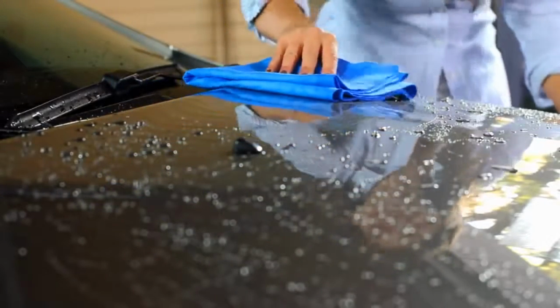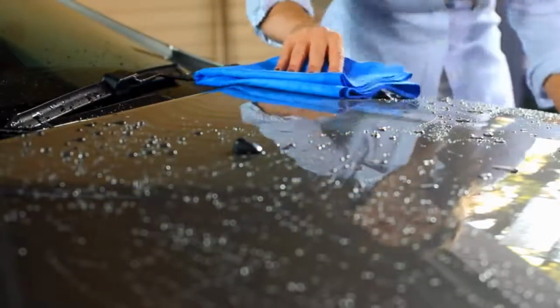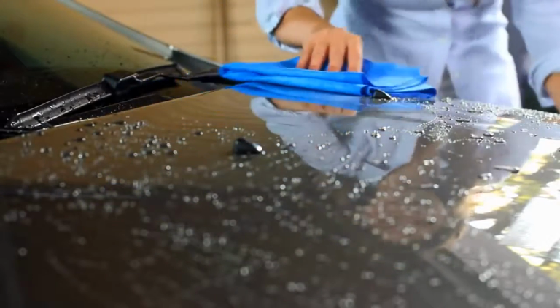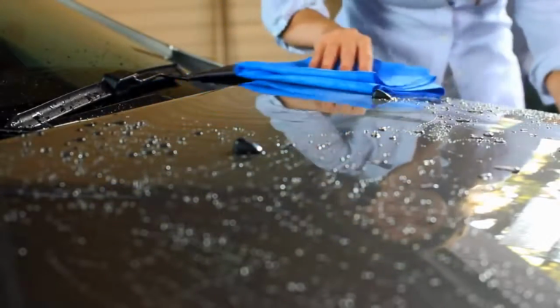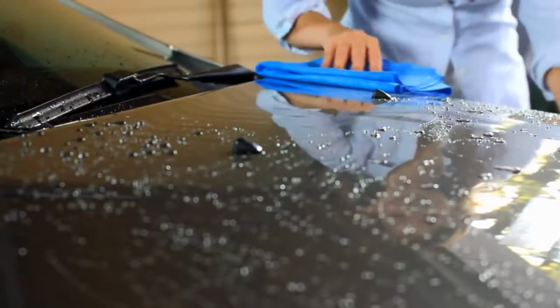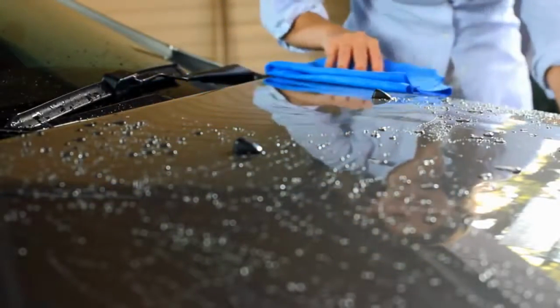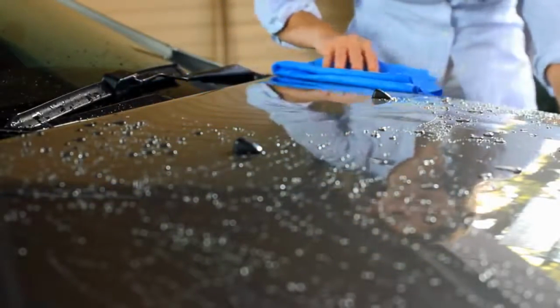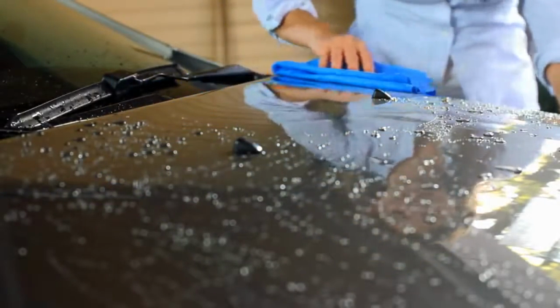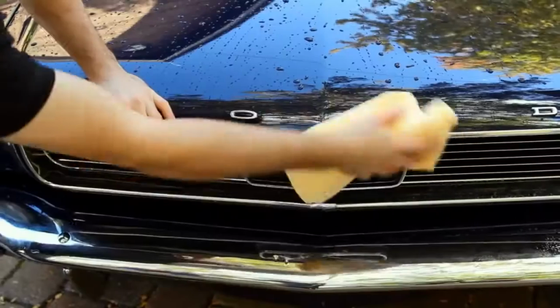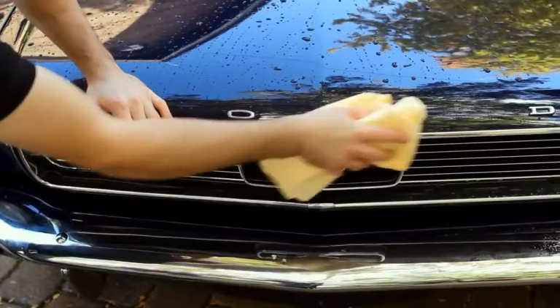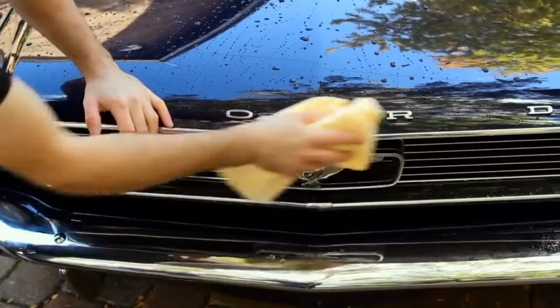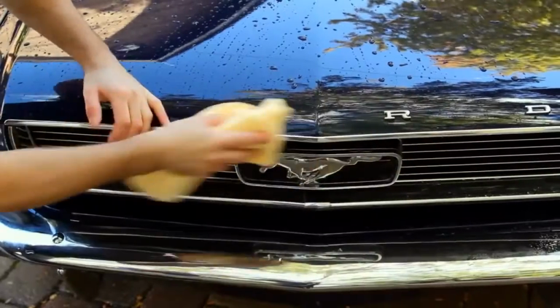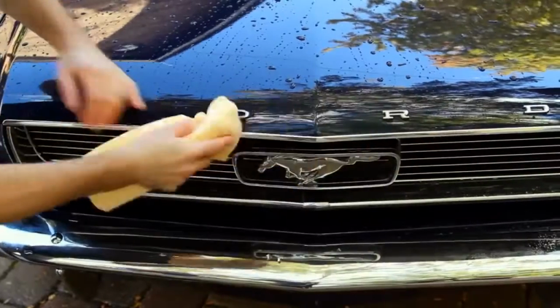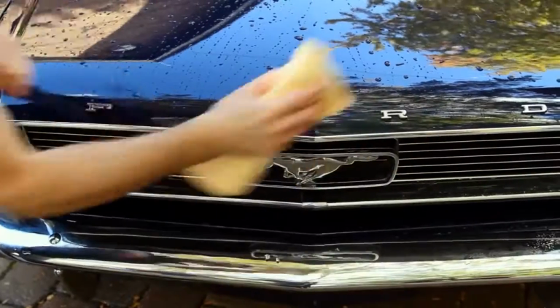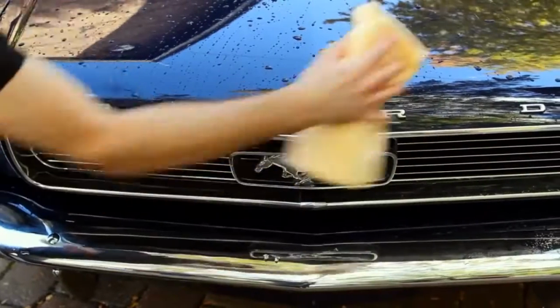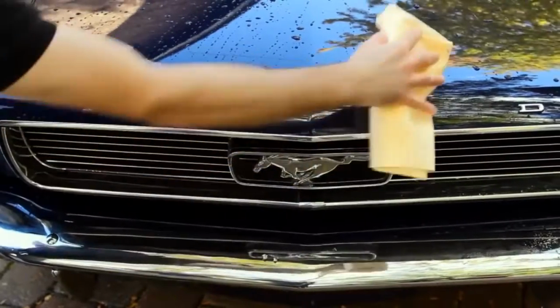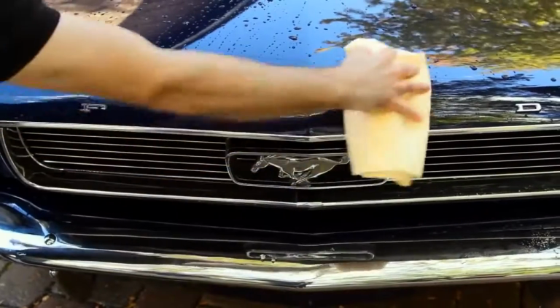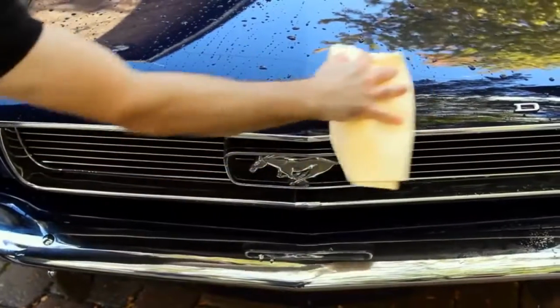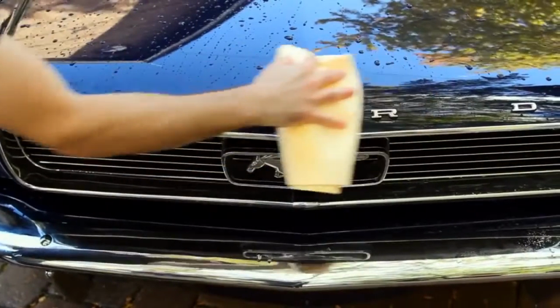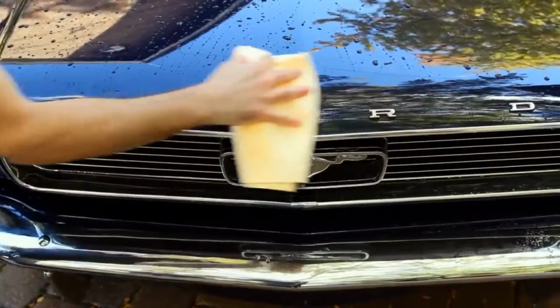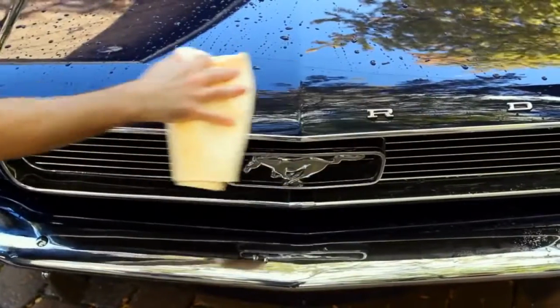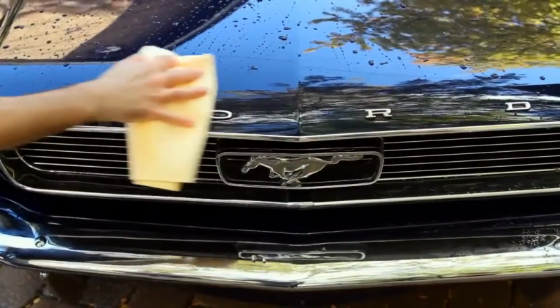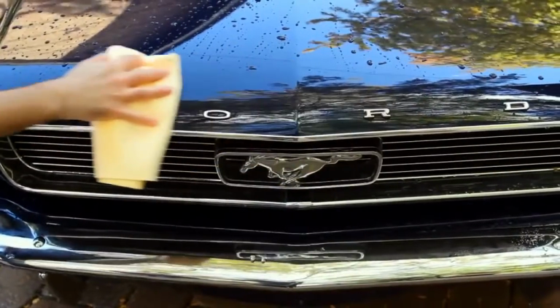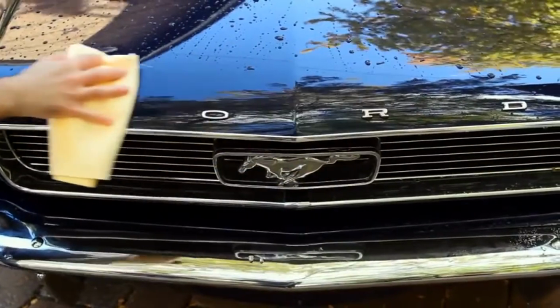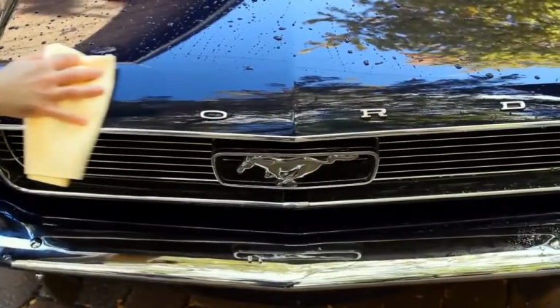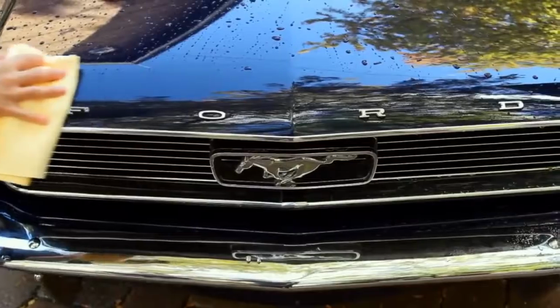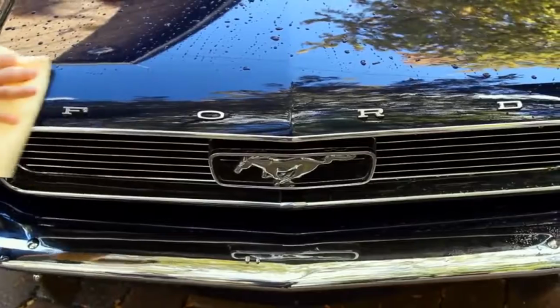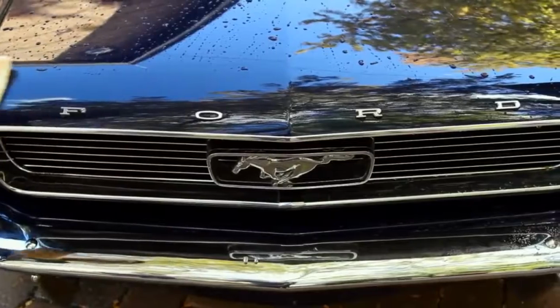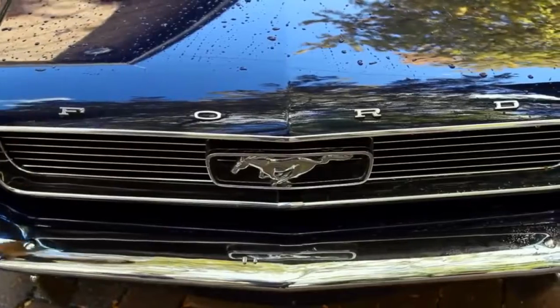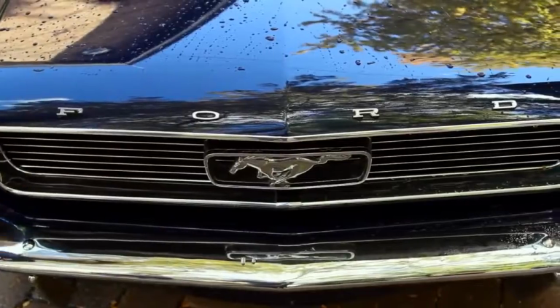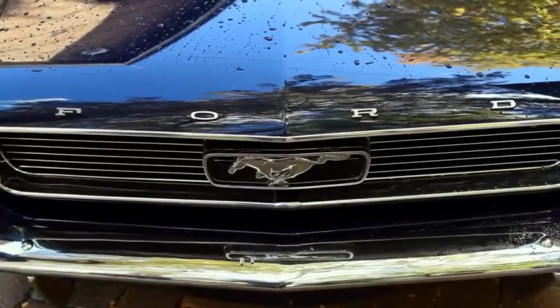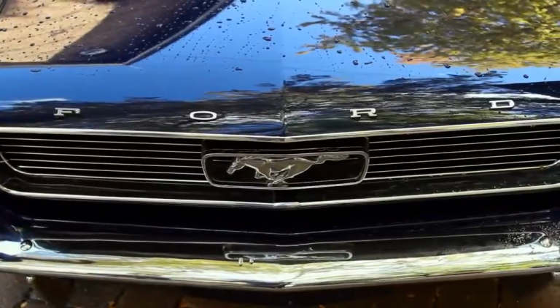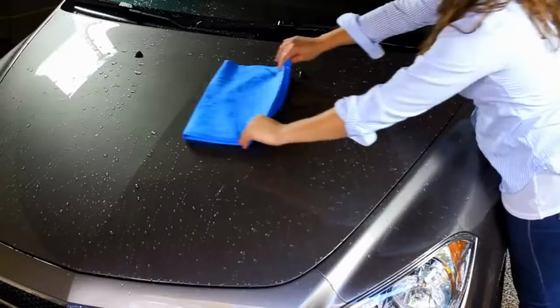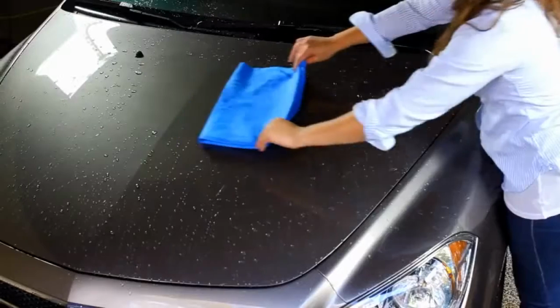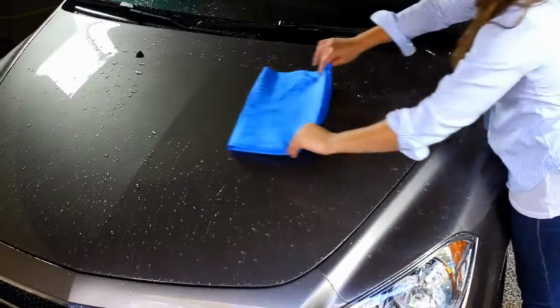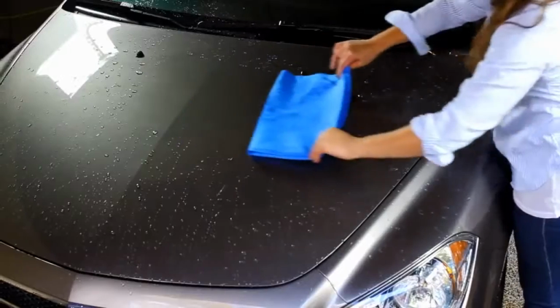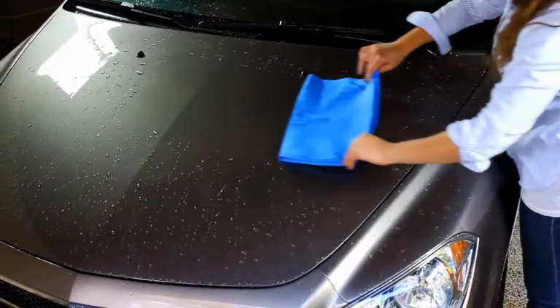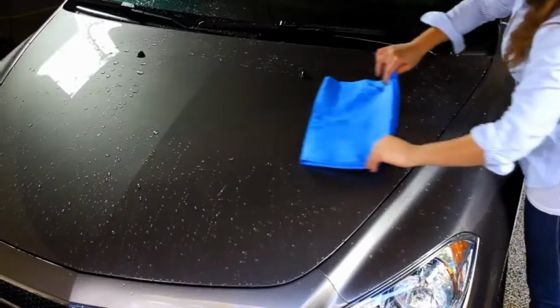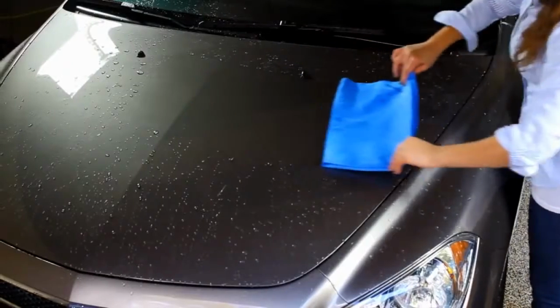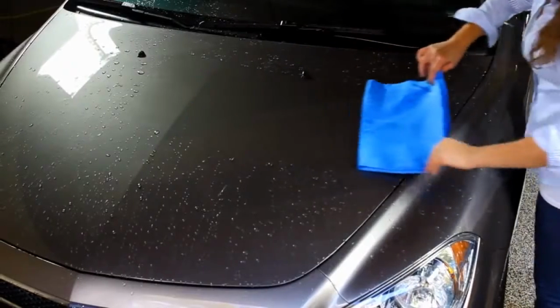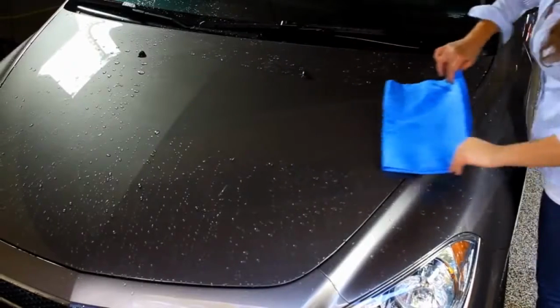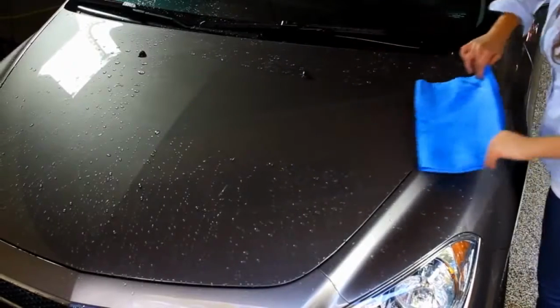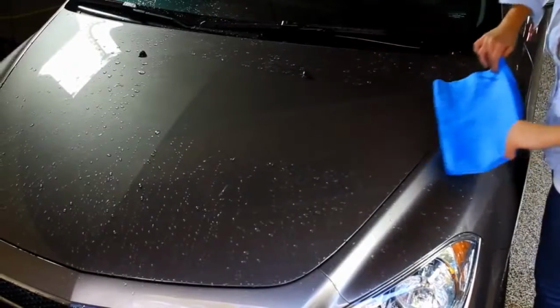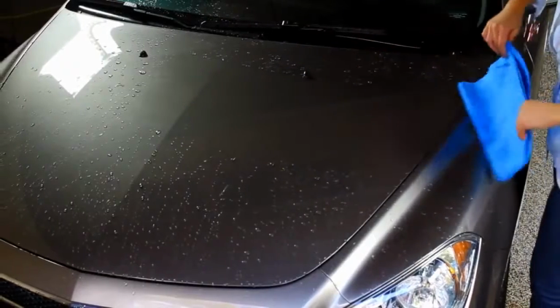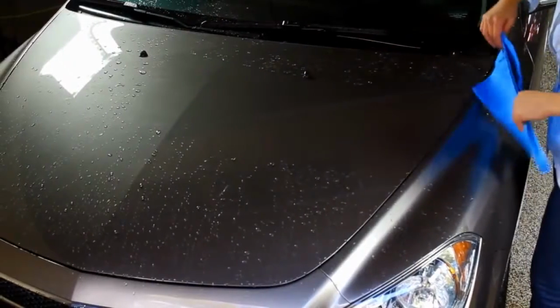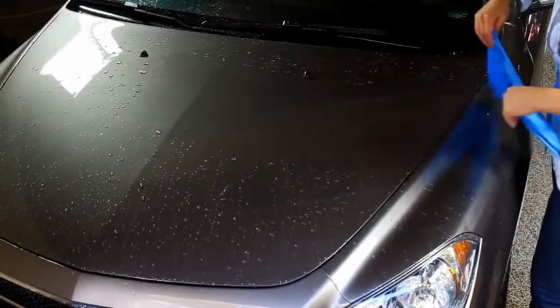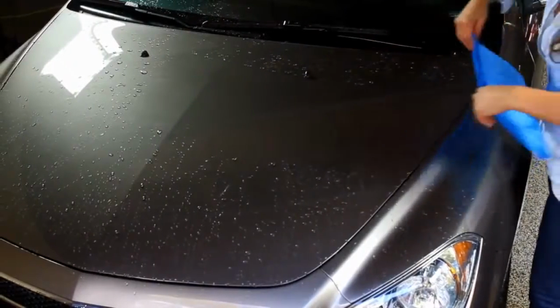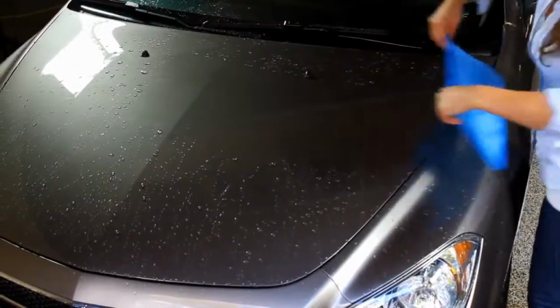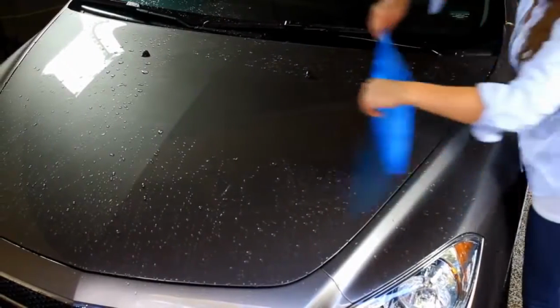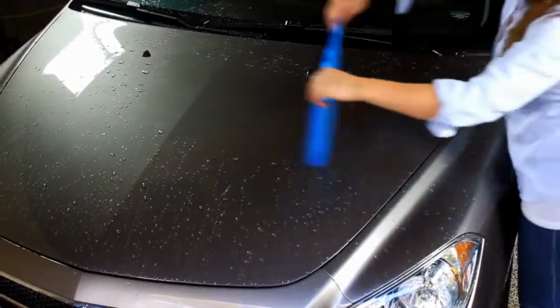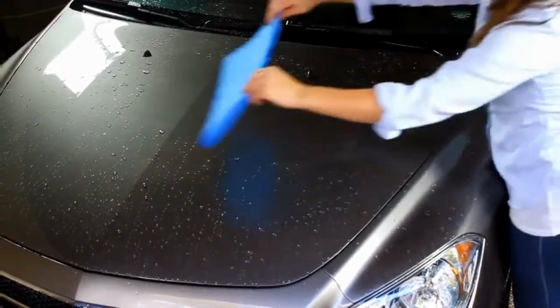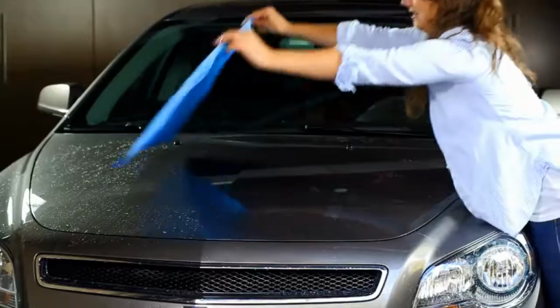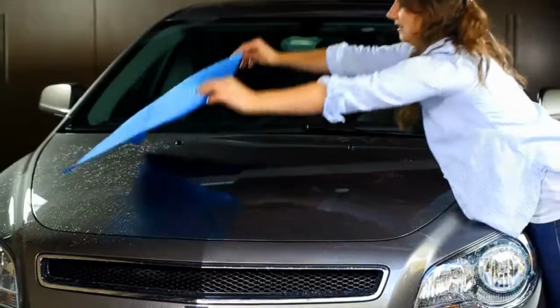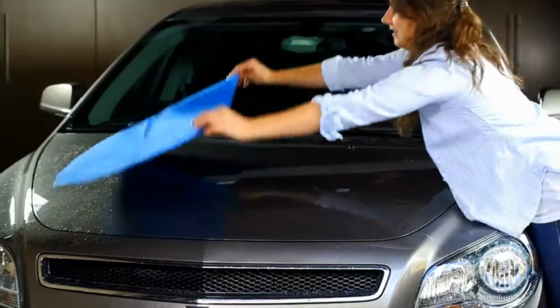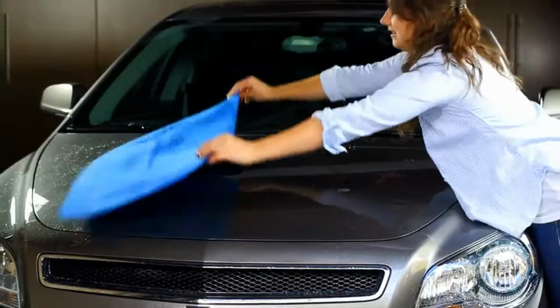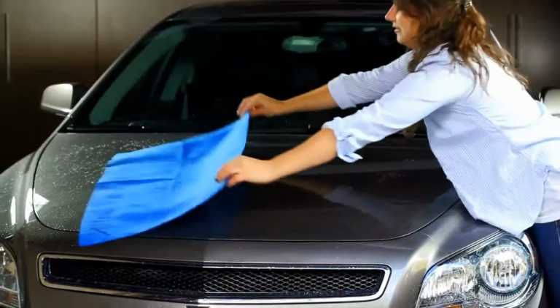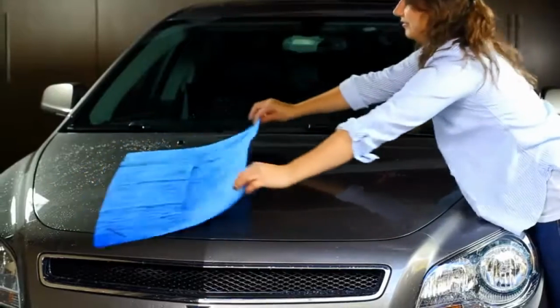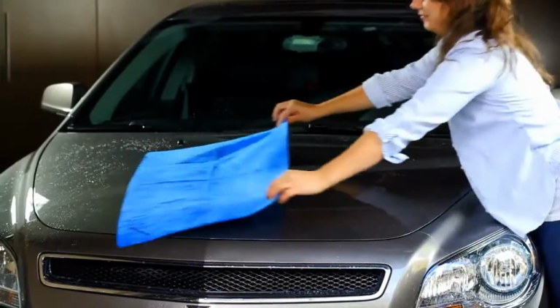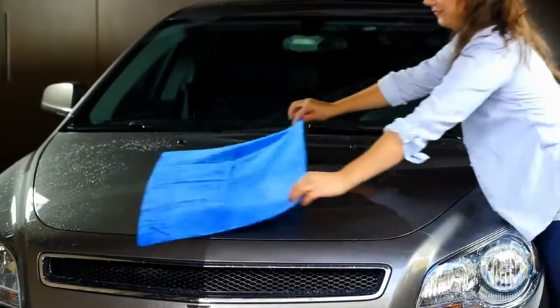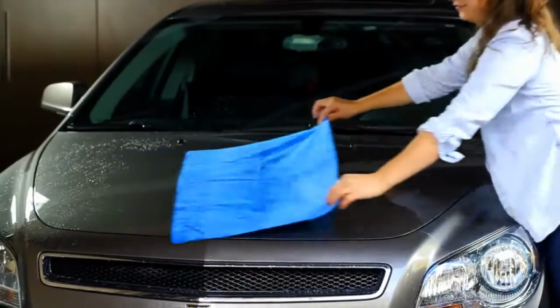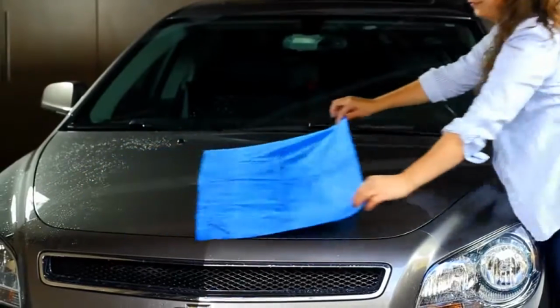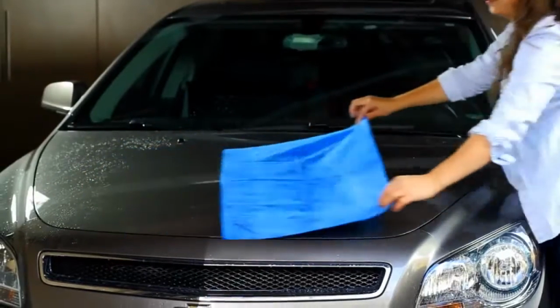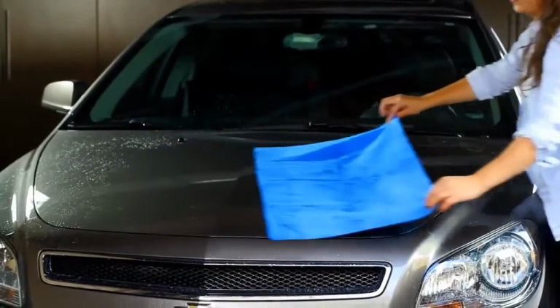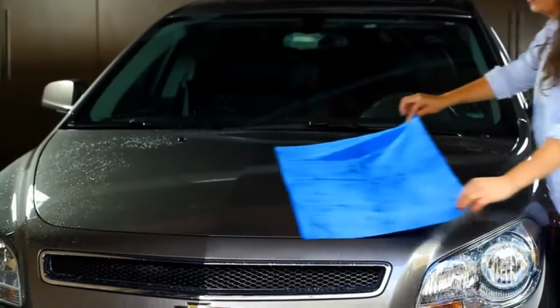Nothing will dry your car faster or easier than the Absorber, and it's gentle enough to use on all paint finishes.